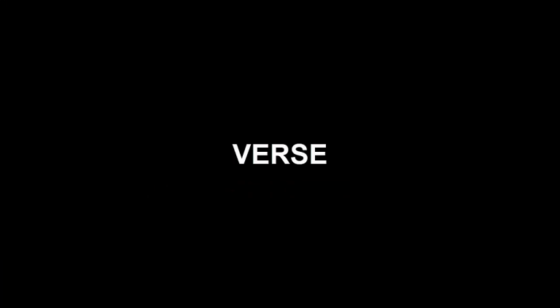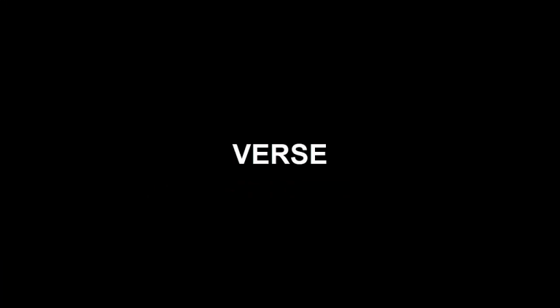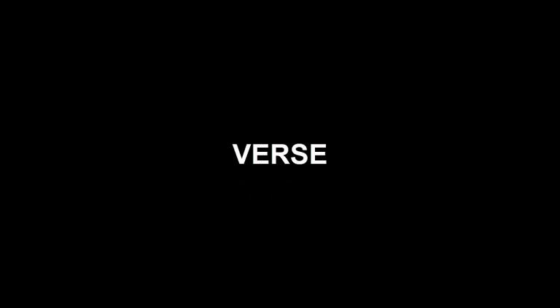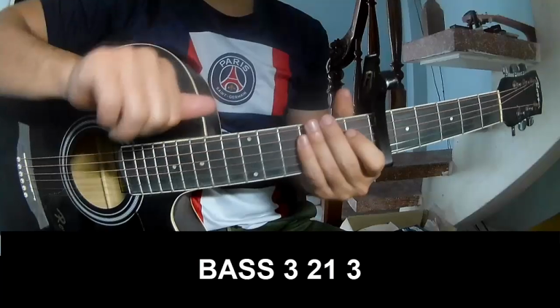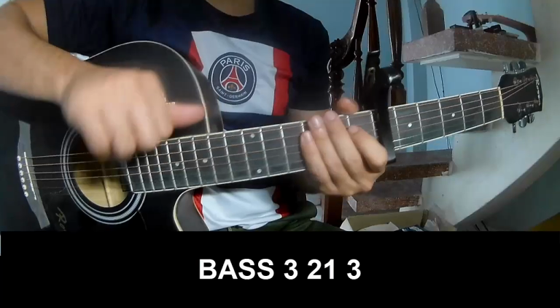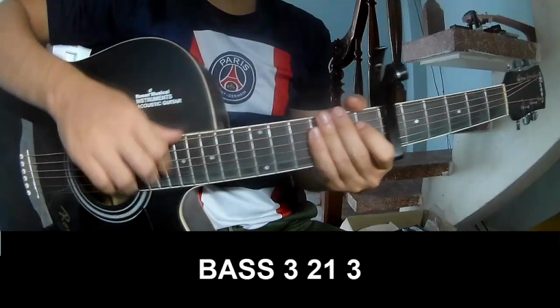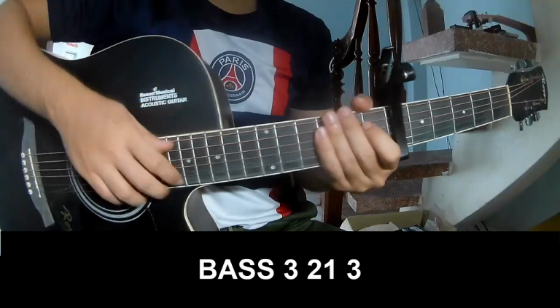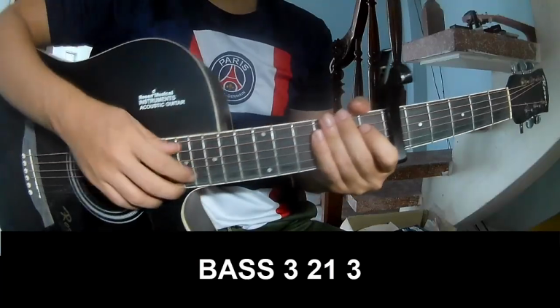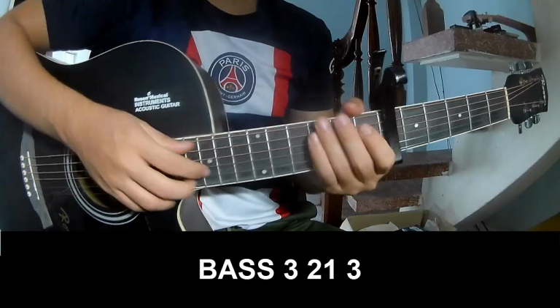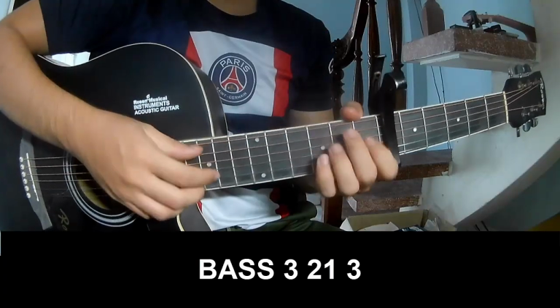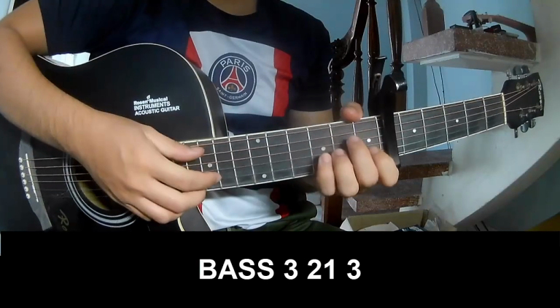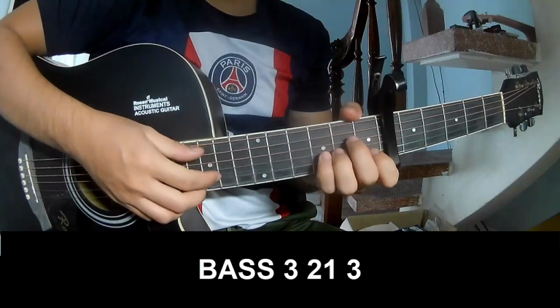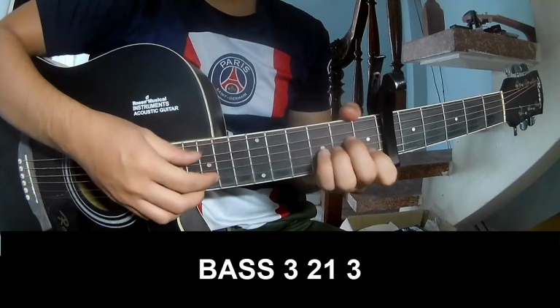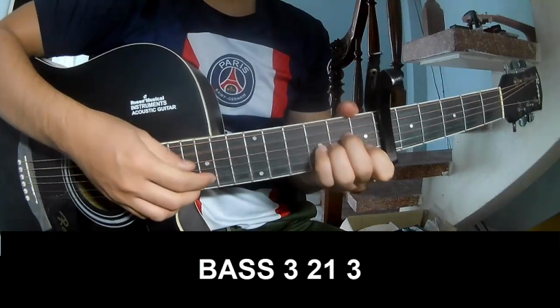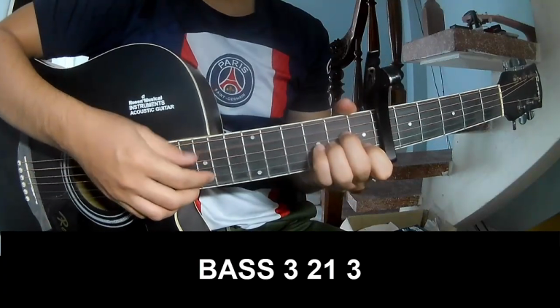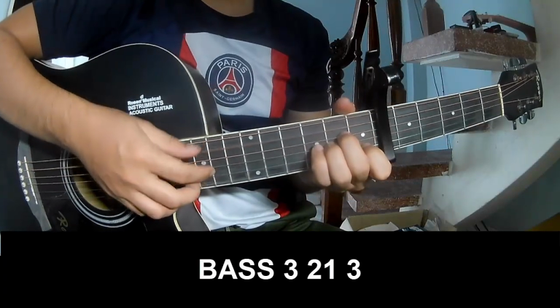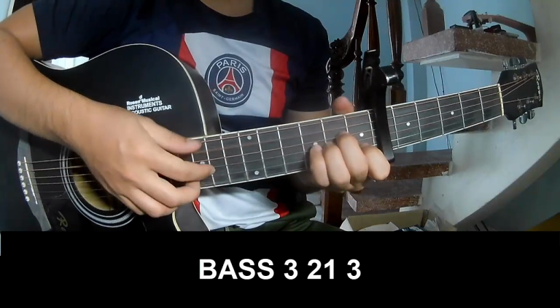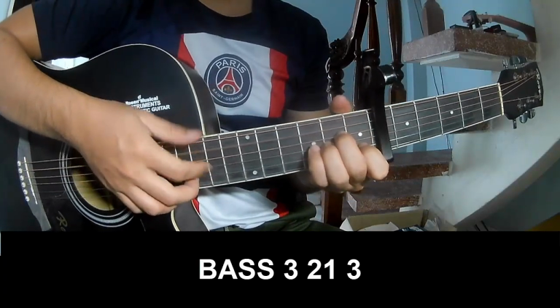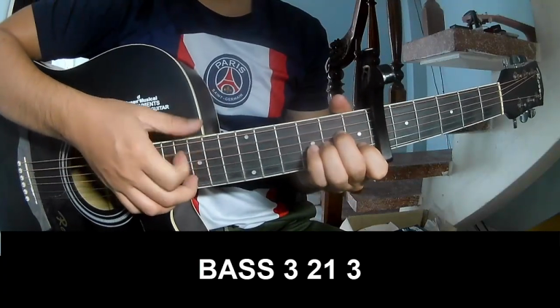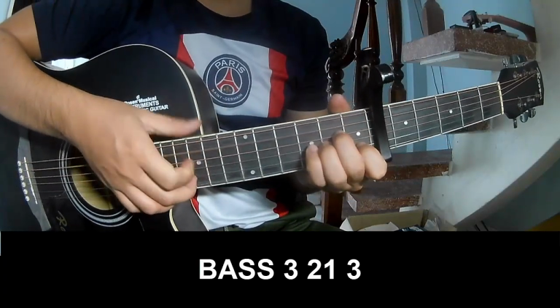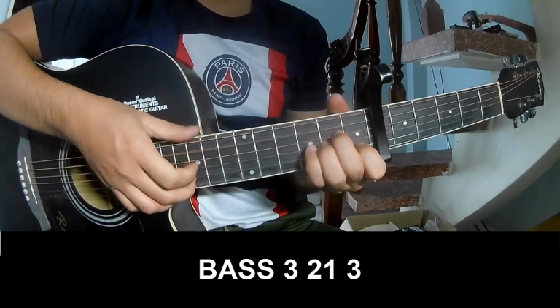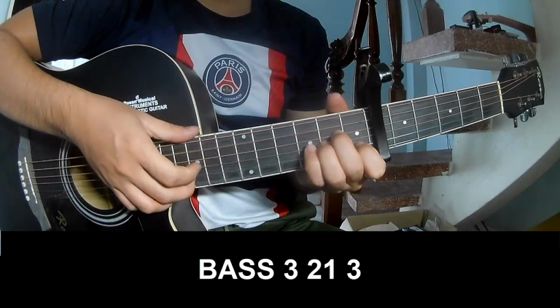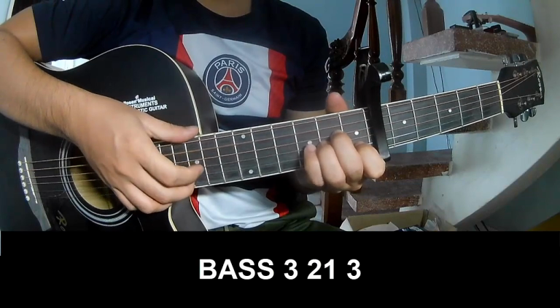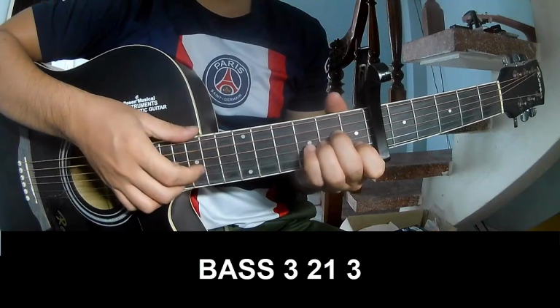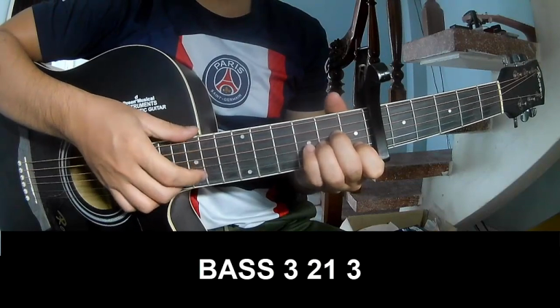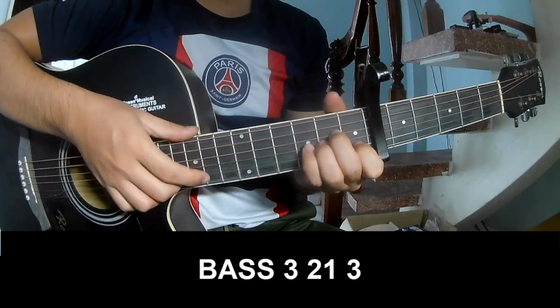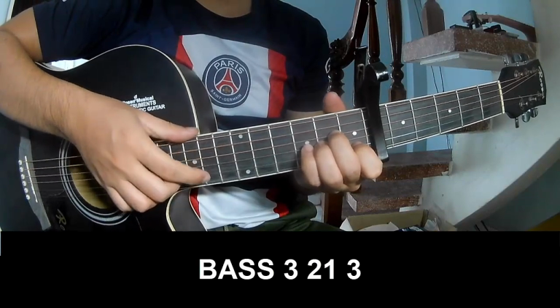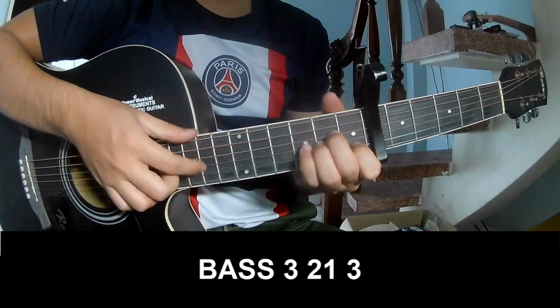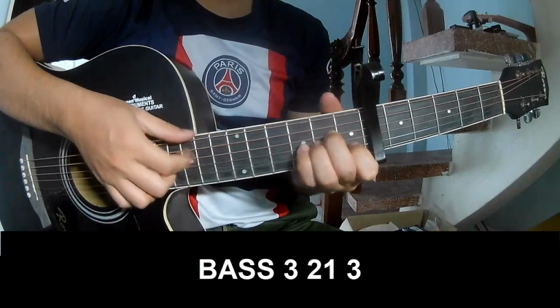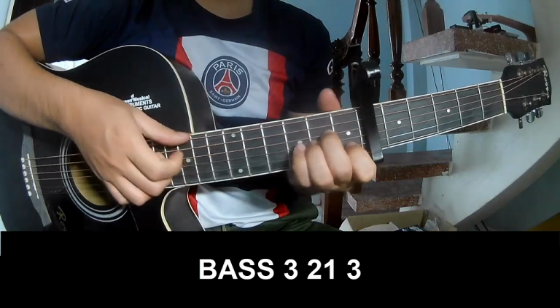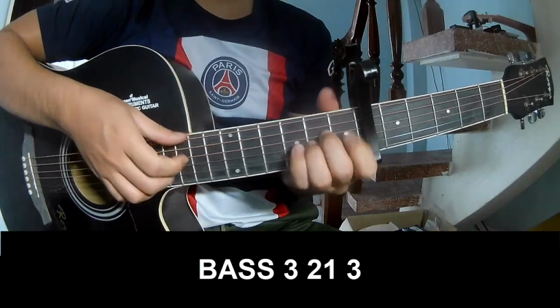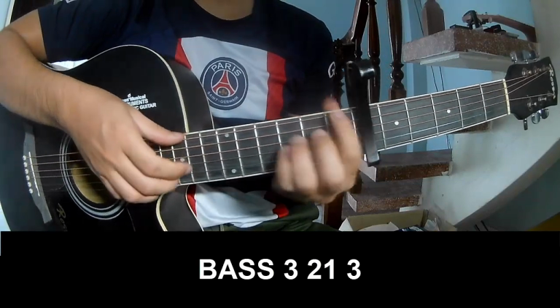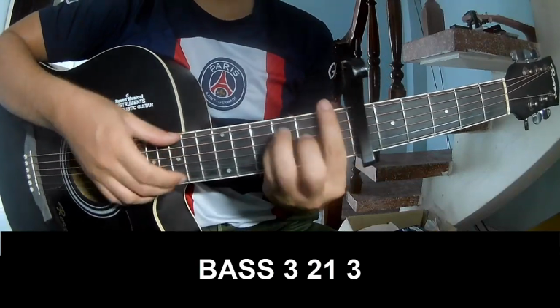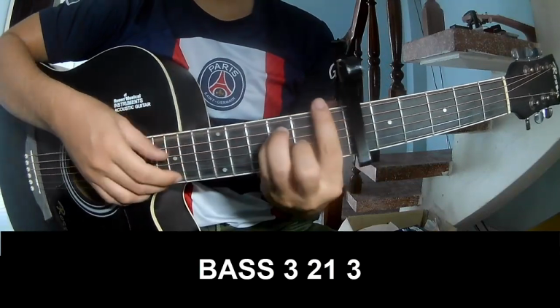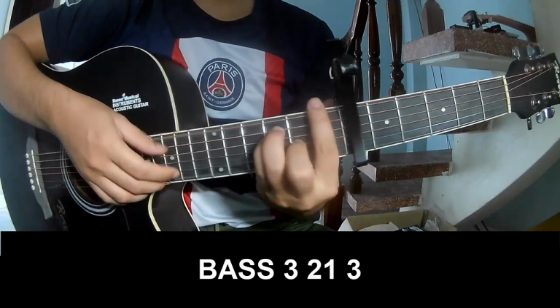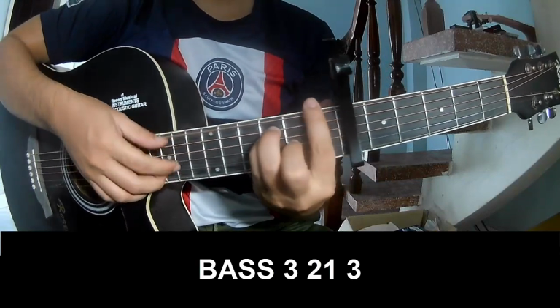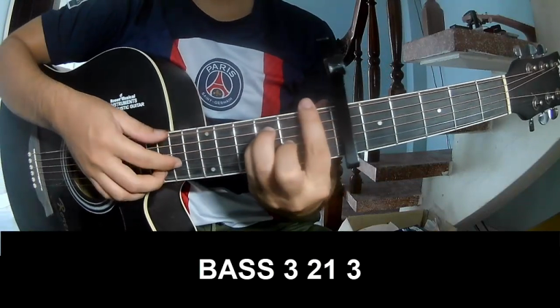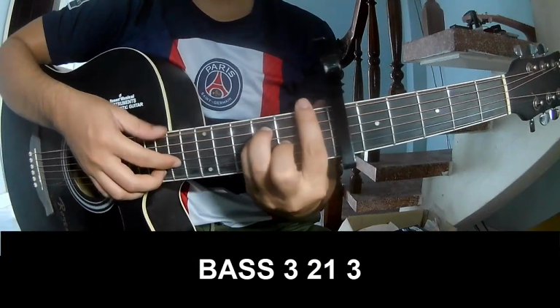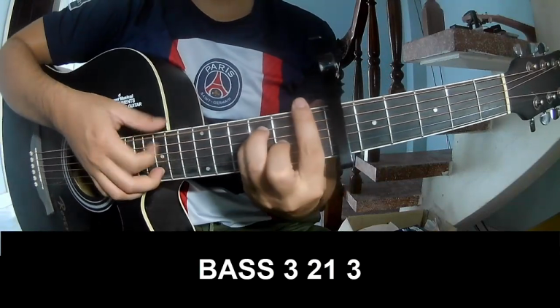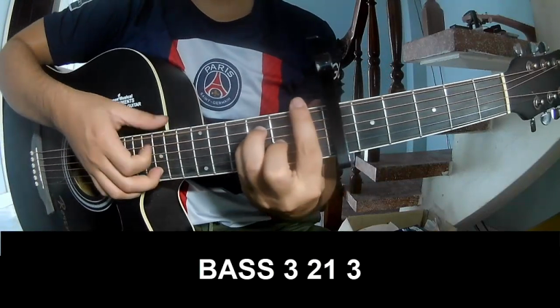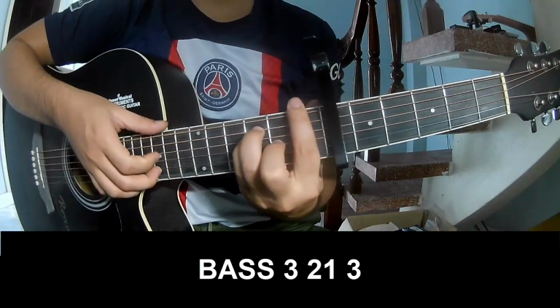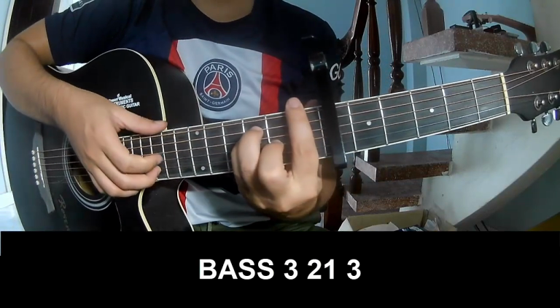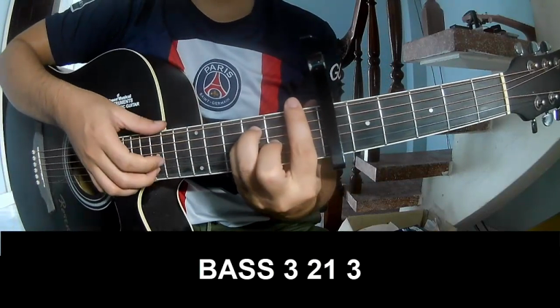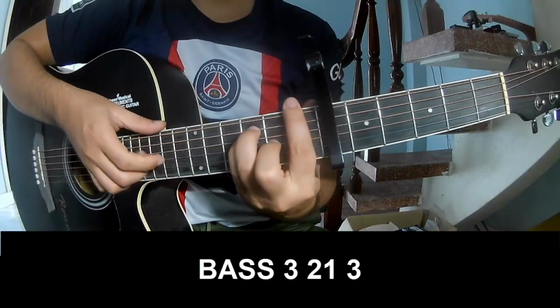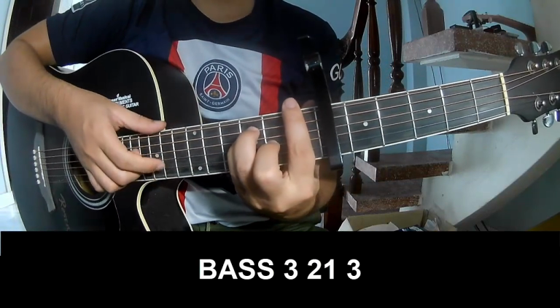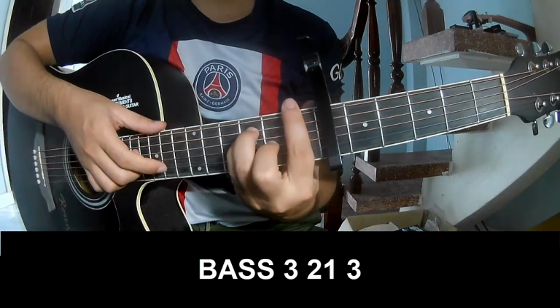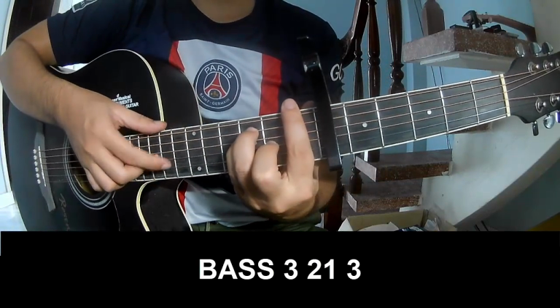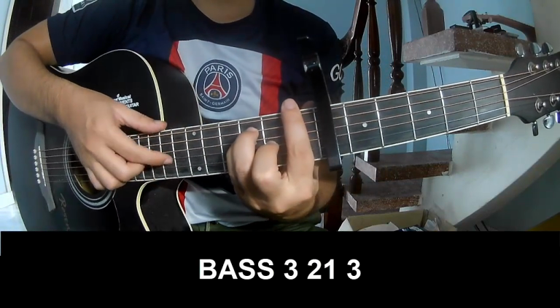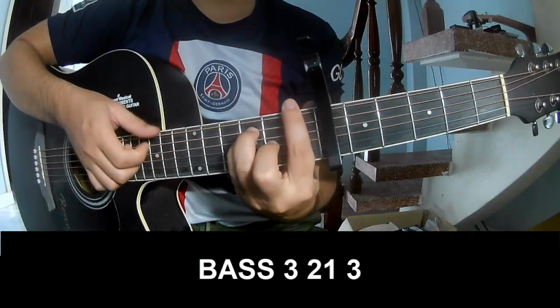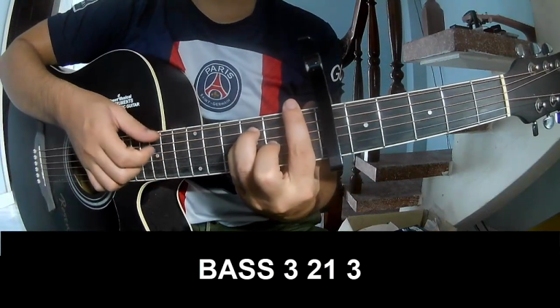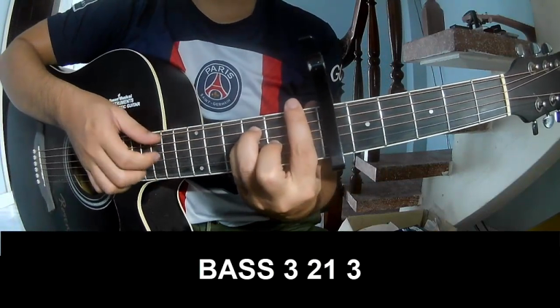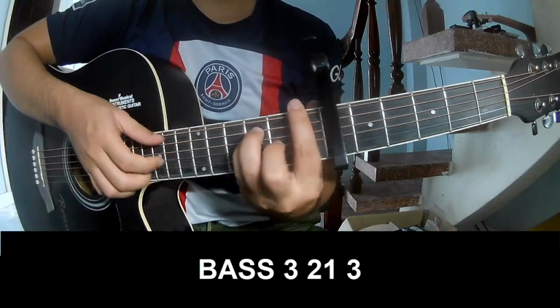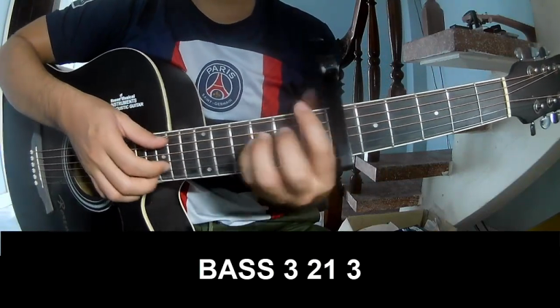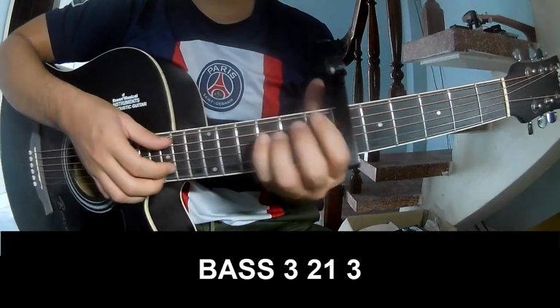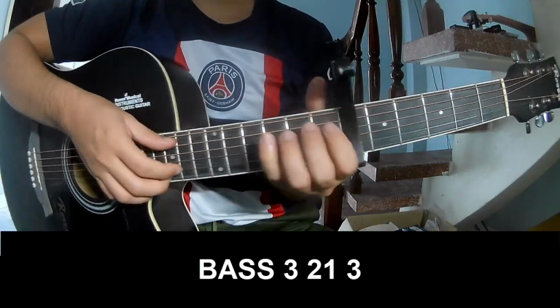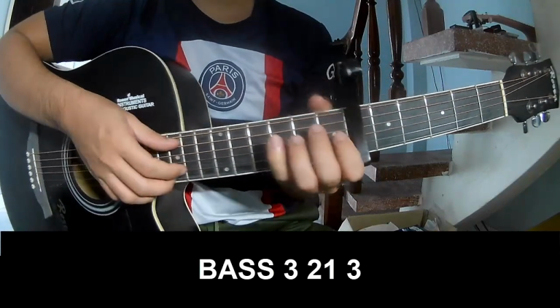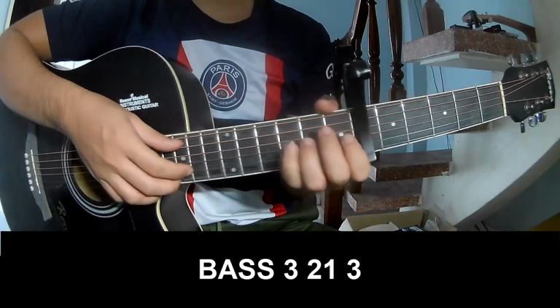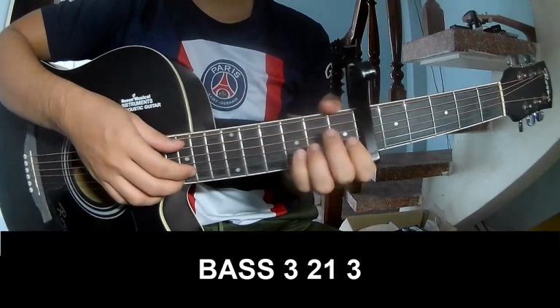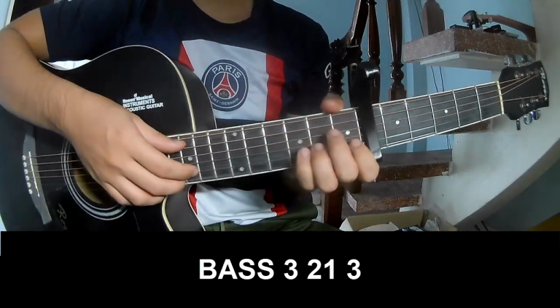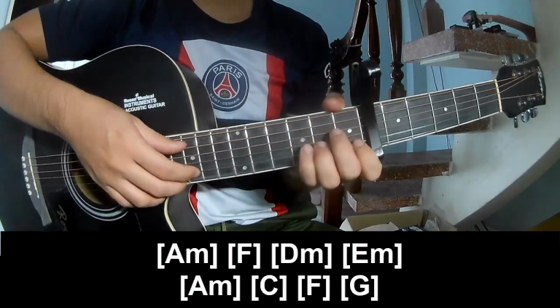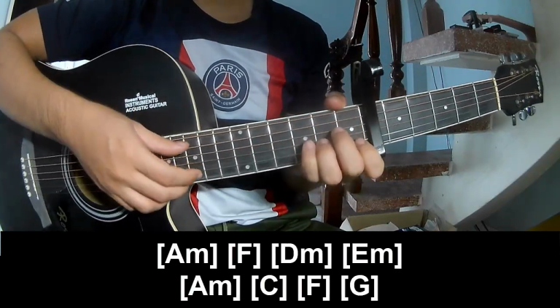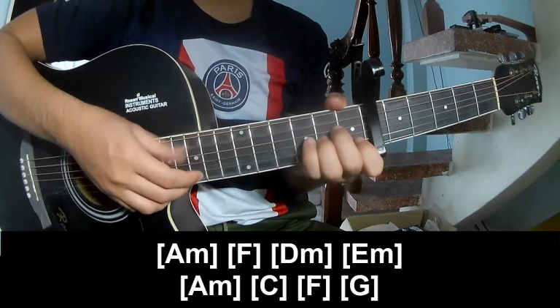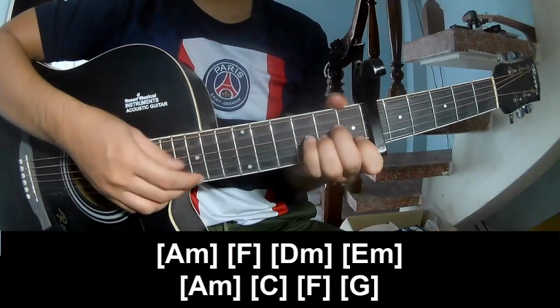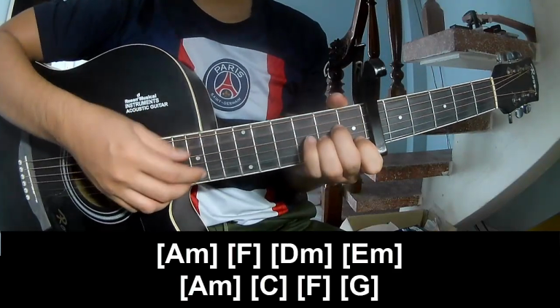First you play A, 3, 2, 1, 3, A, 3, 2, 1, 3, and you play long A.